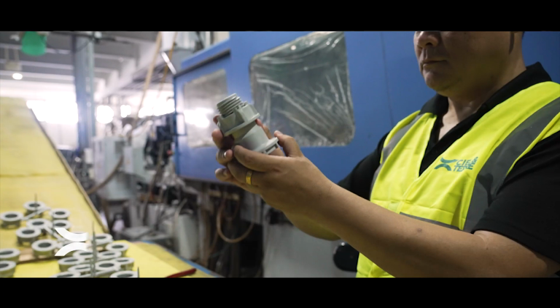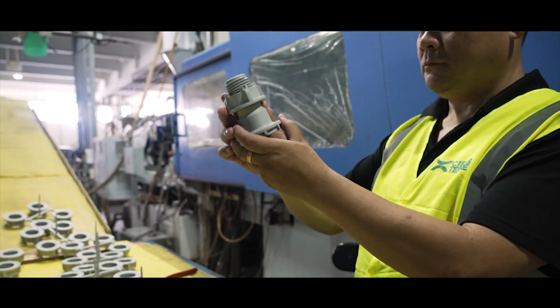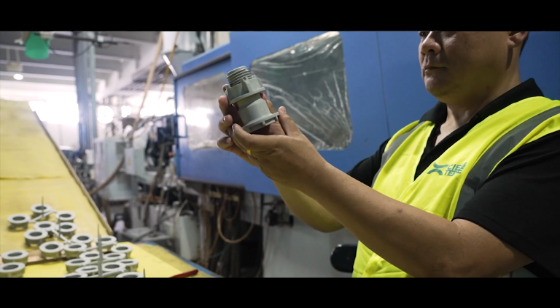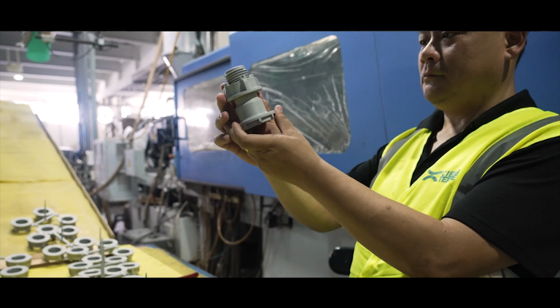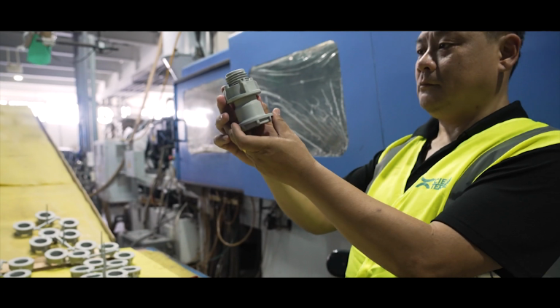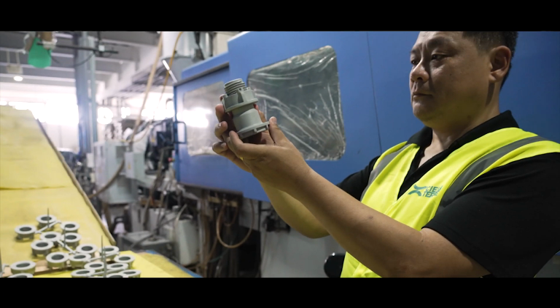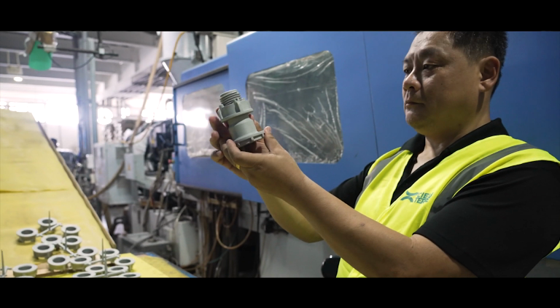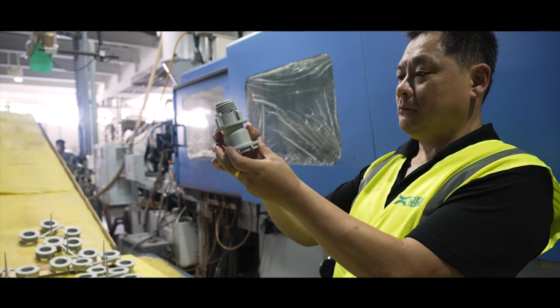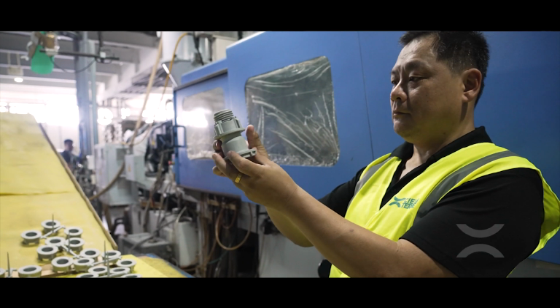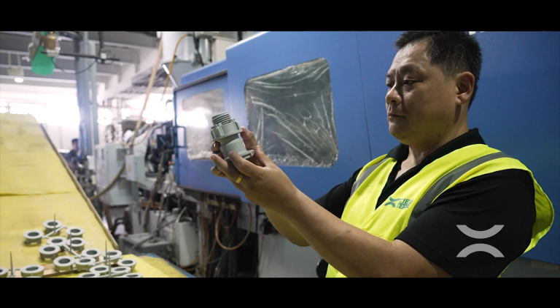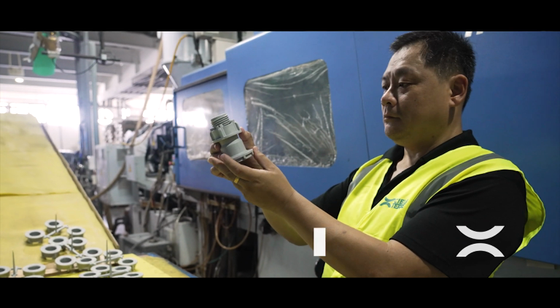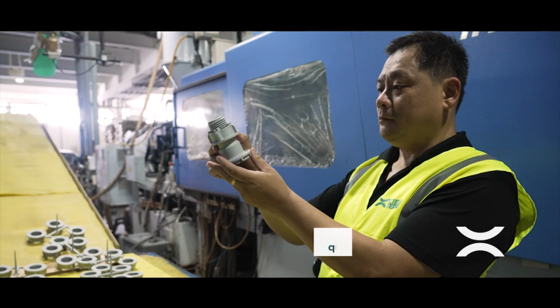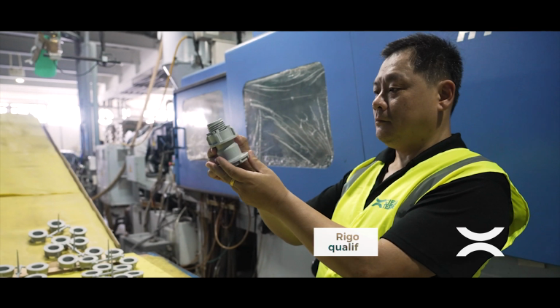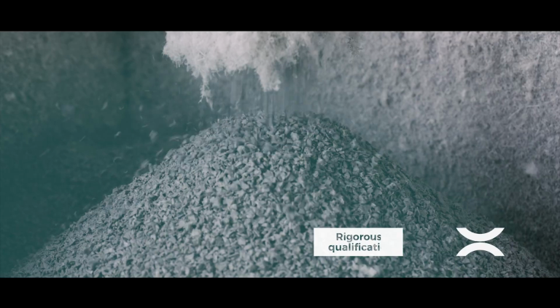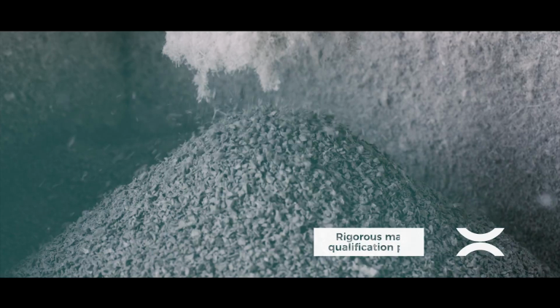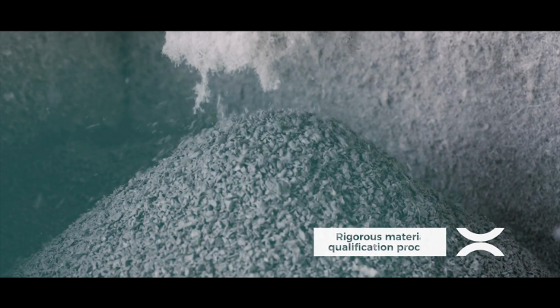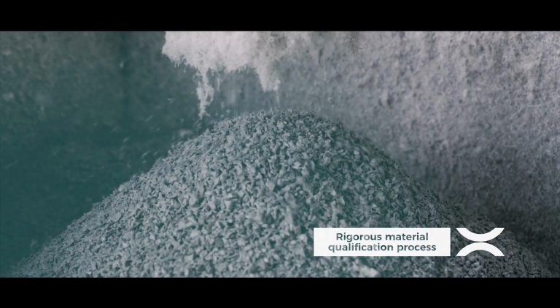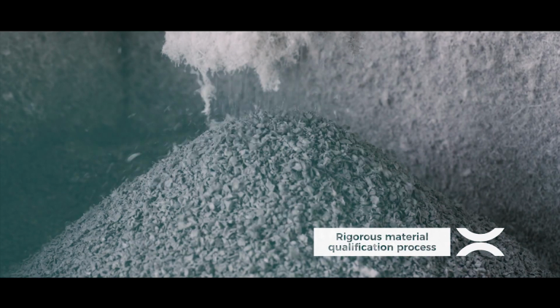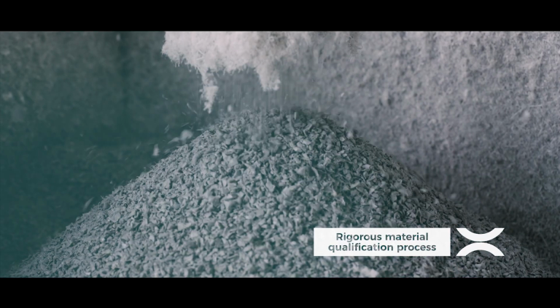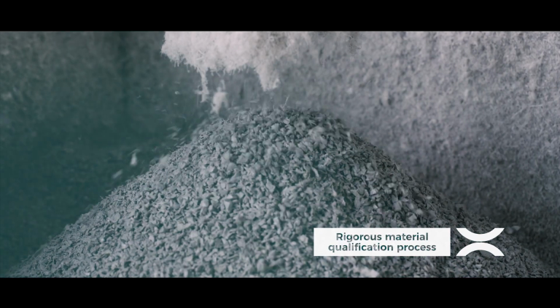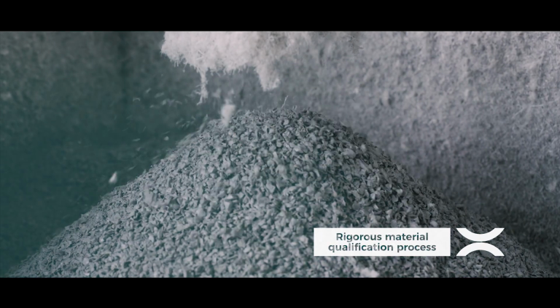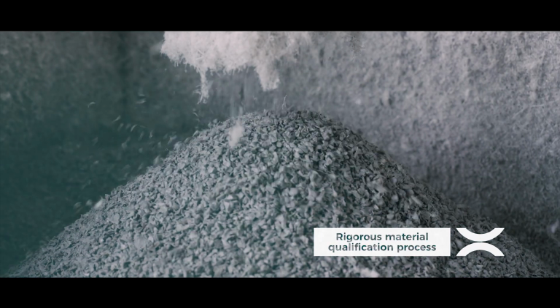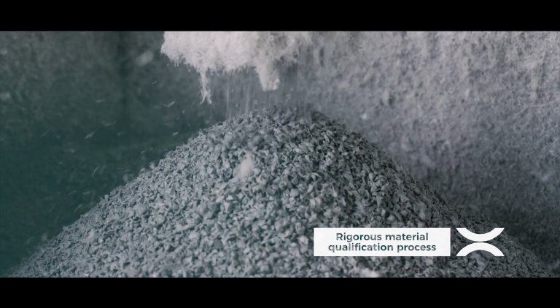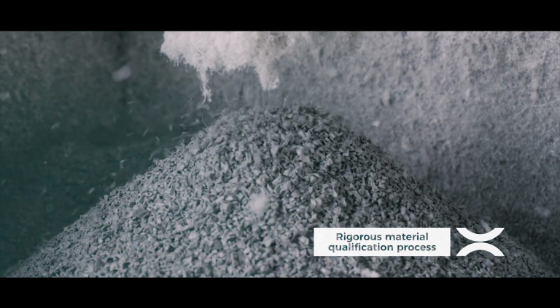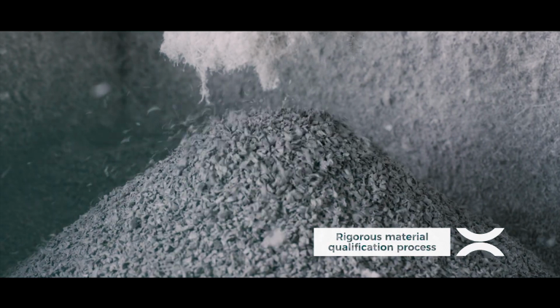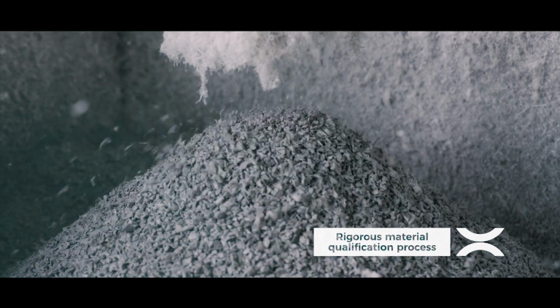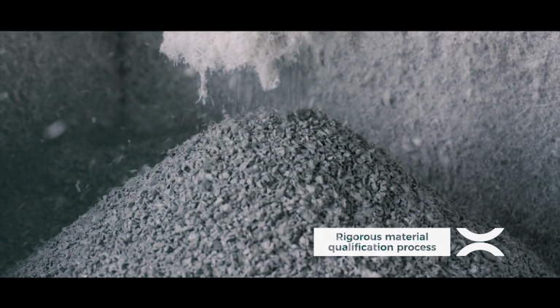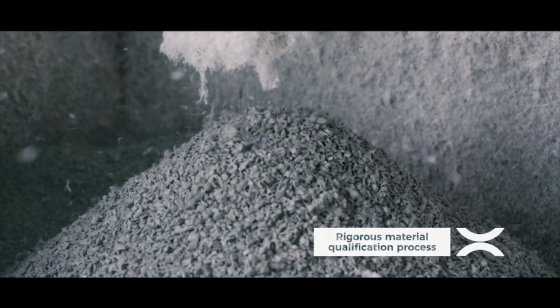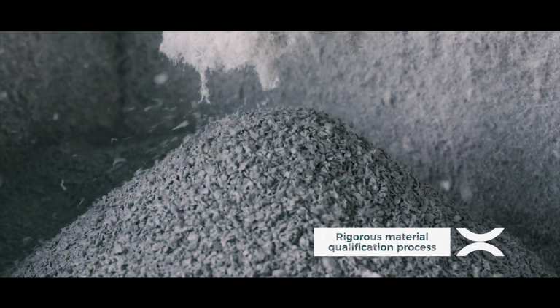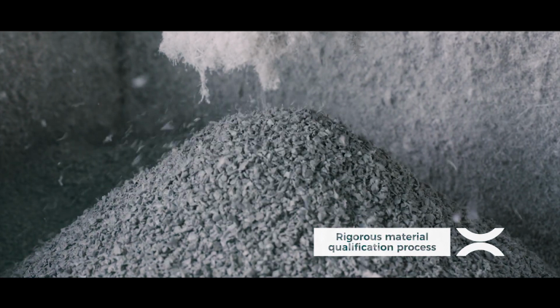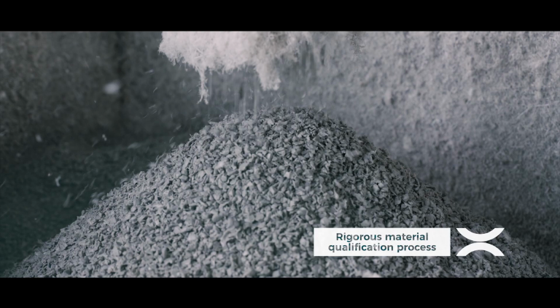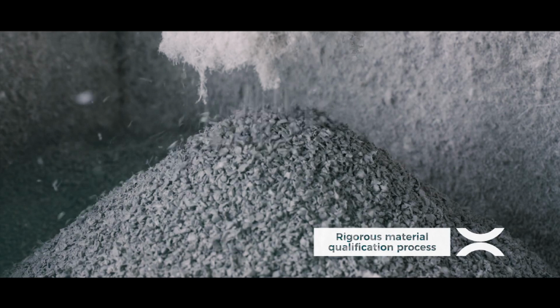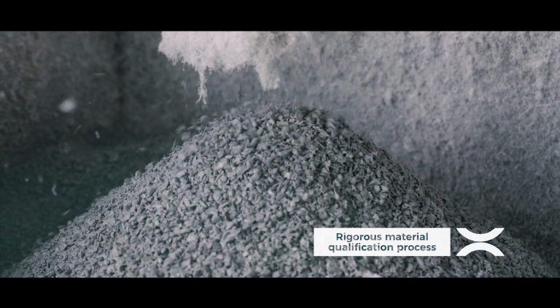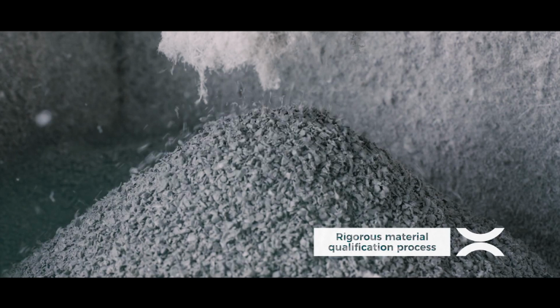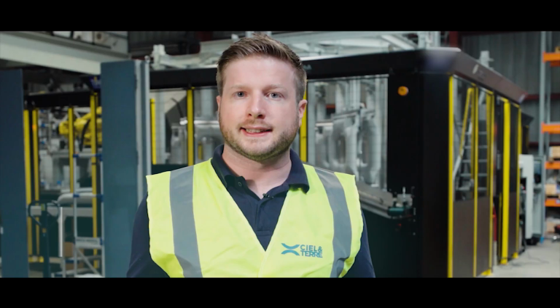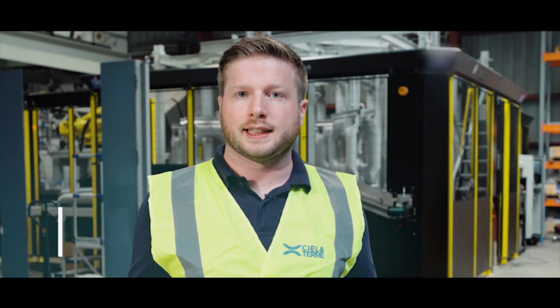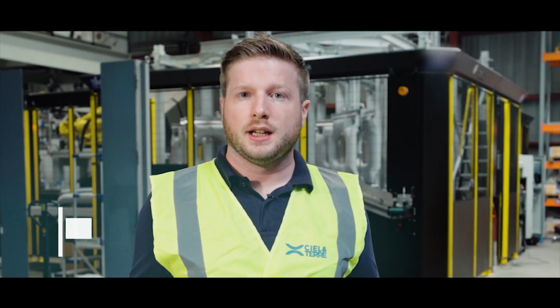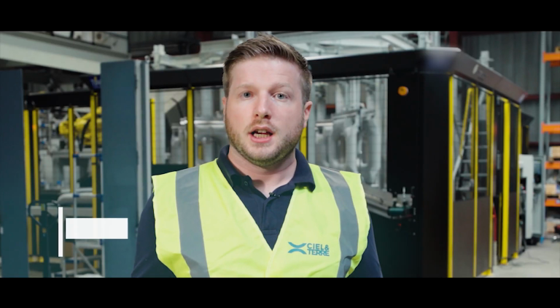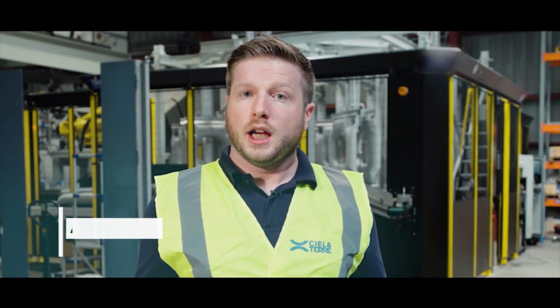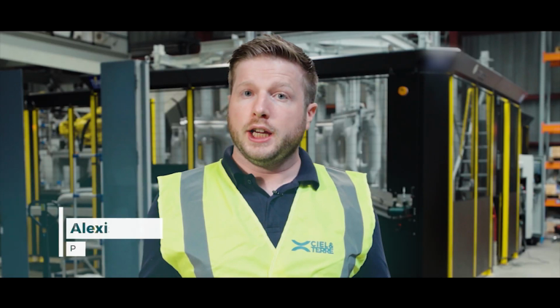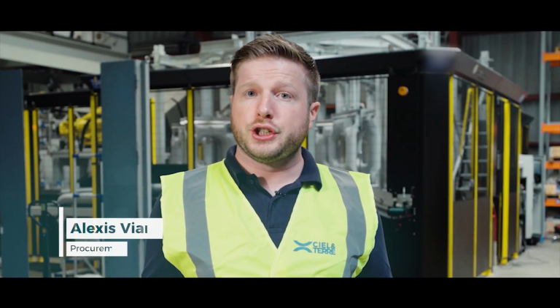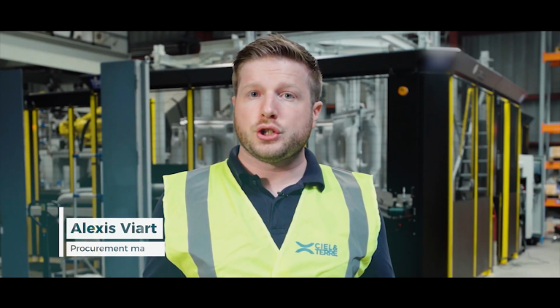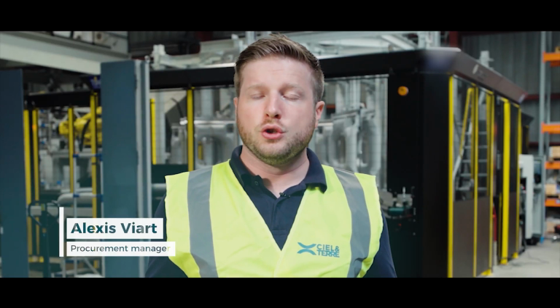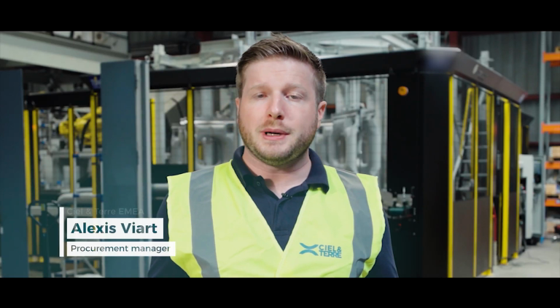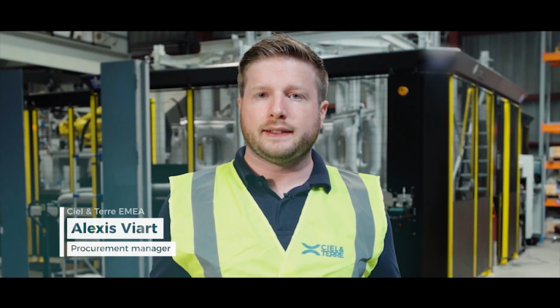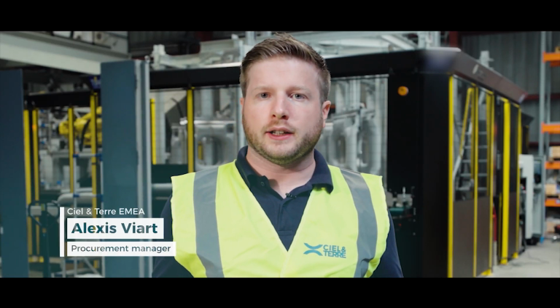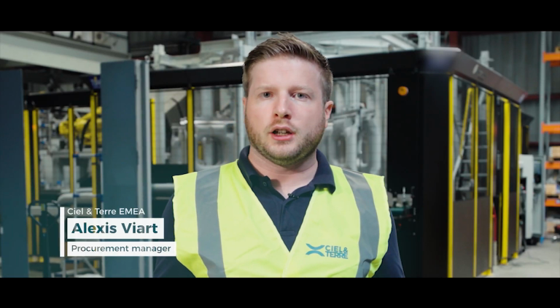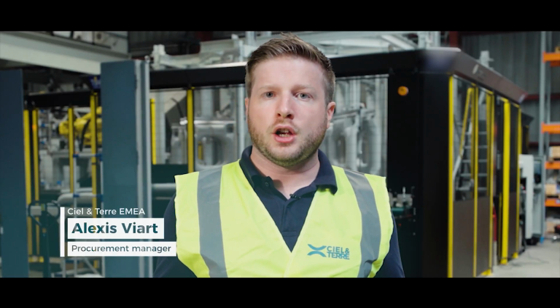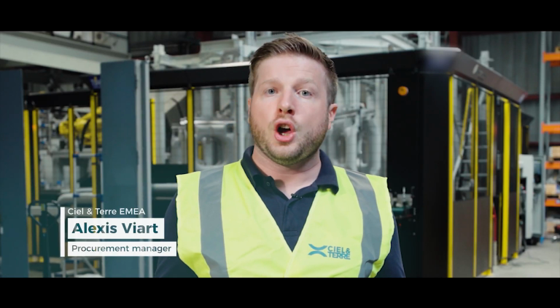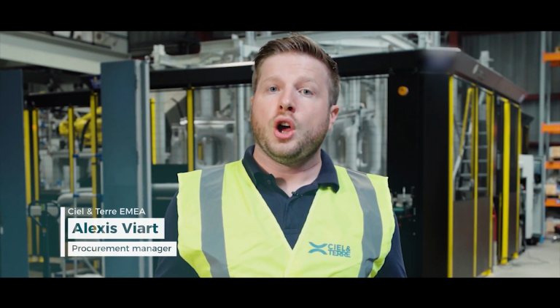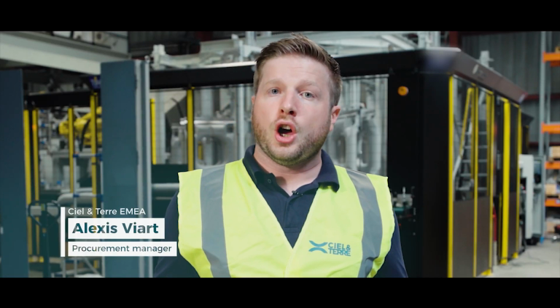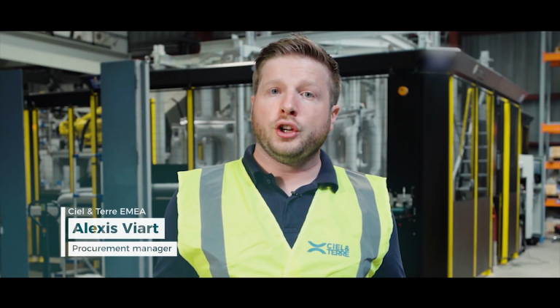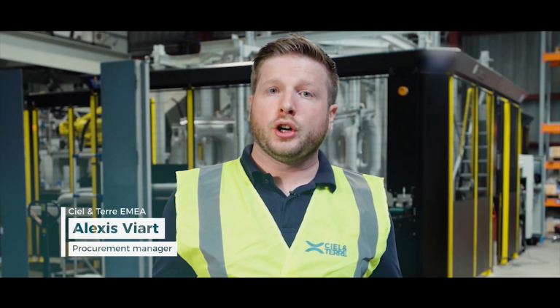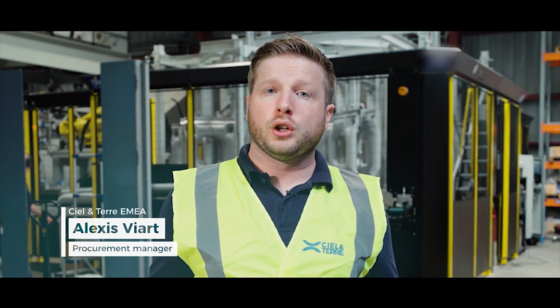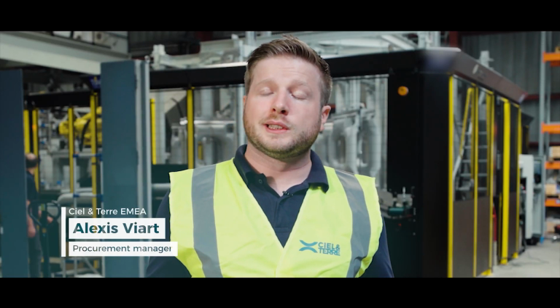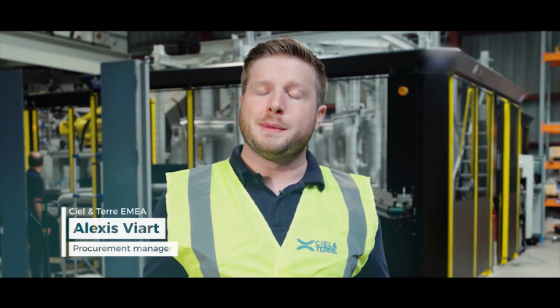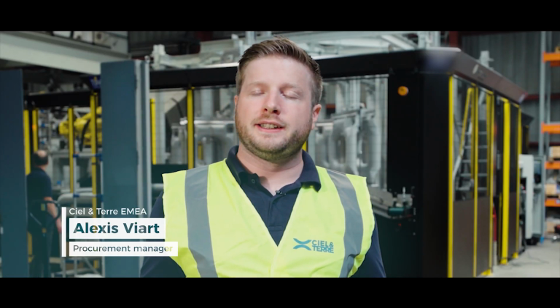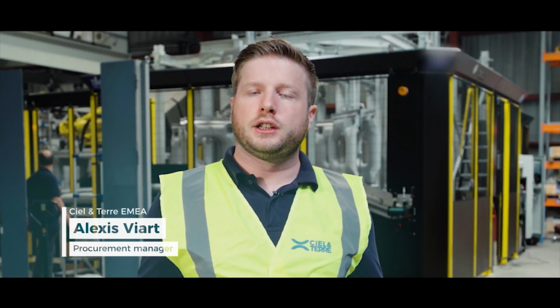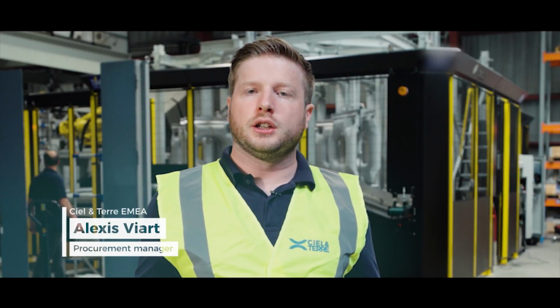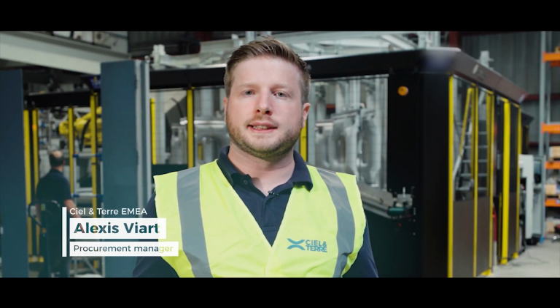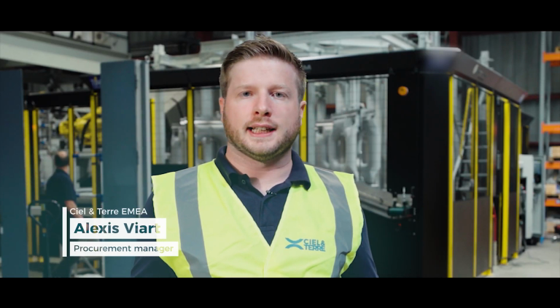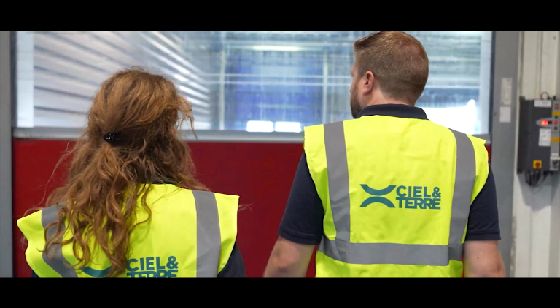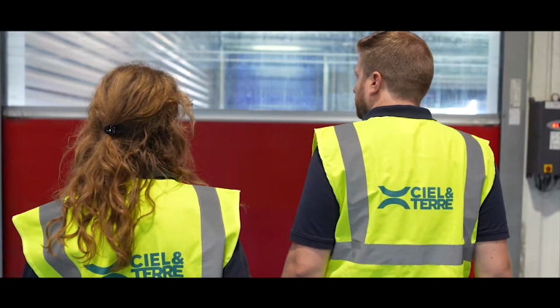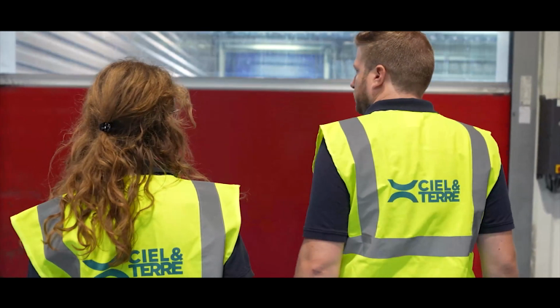To ensure the highest standards, we have a rigorous material qualification process. Each new material undergoes a meticulous selection.